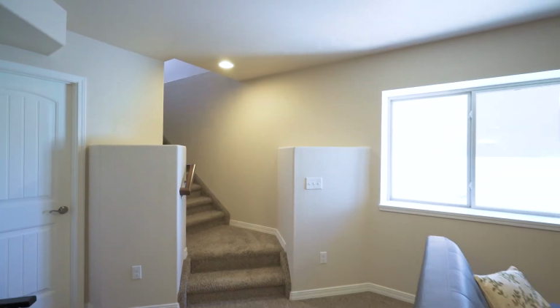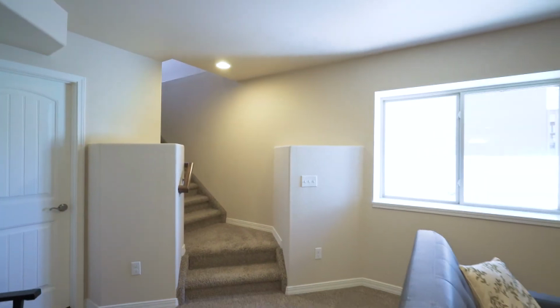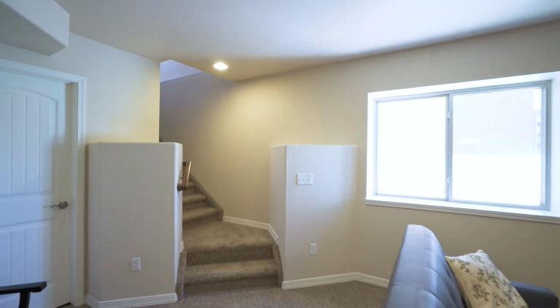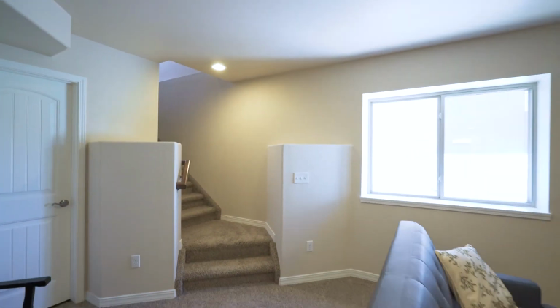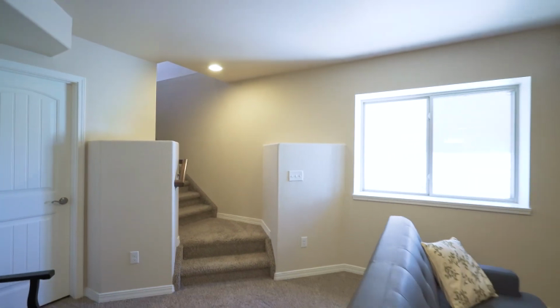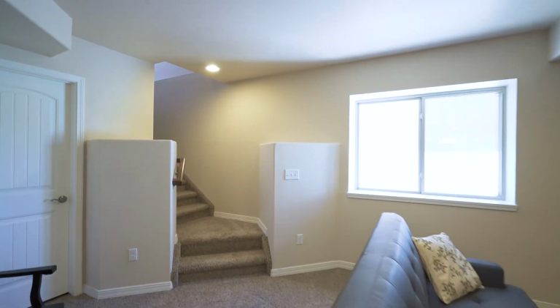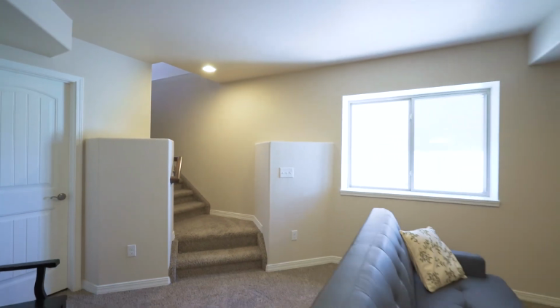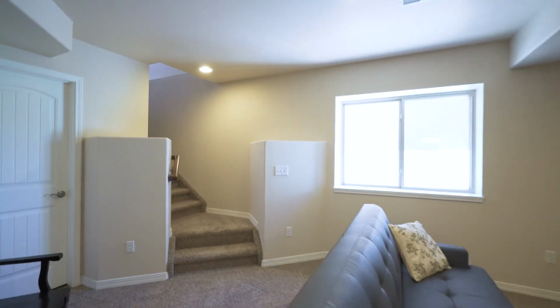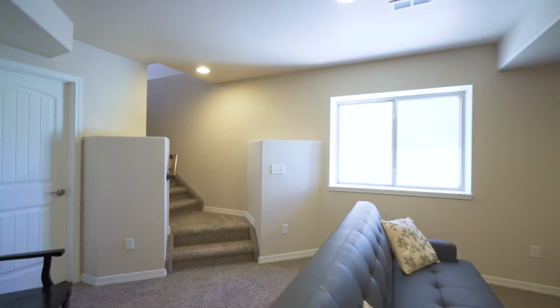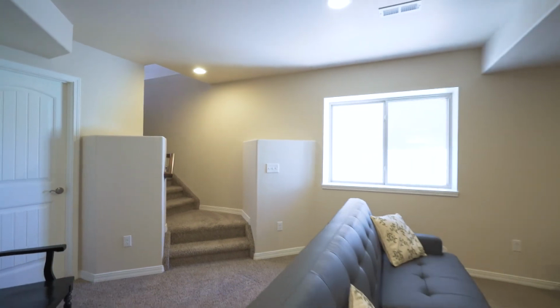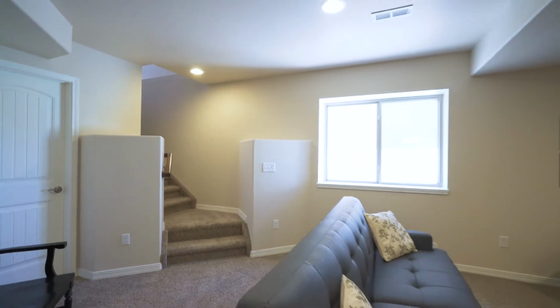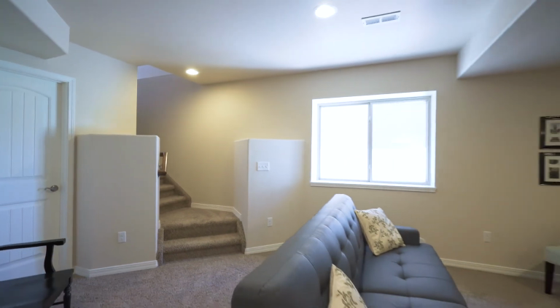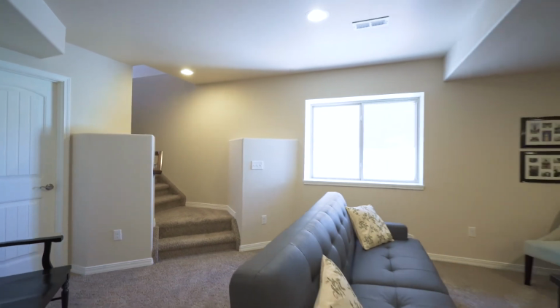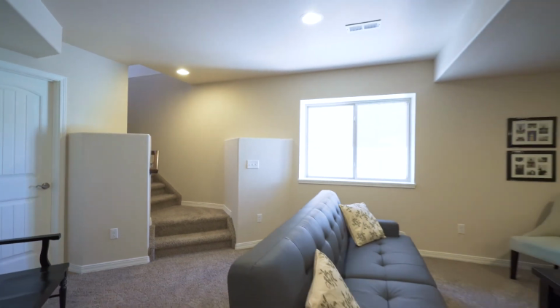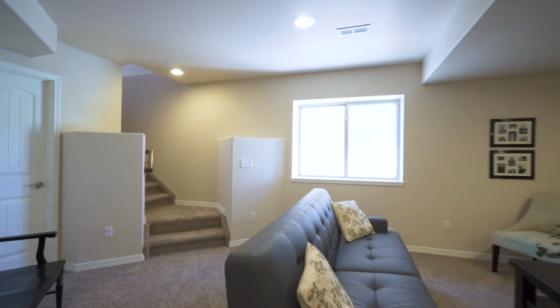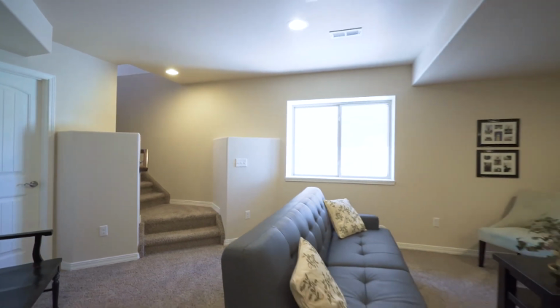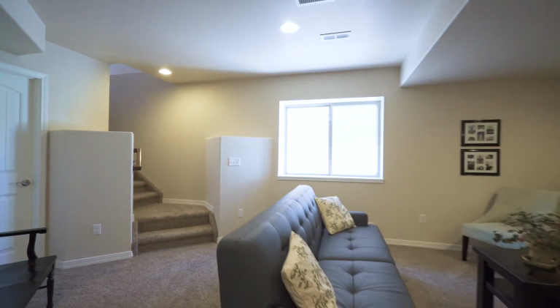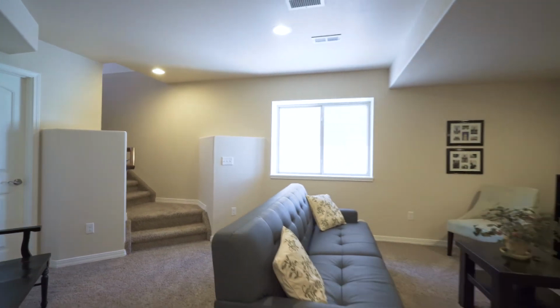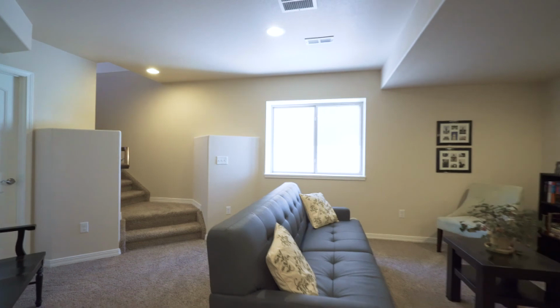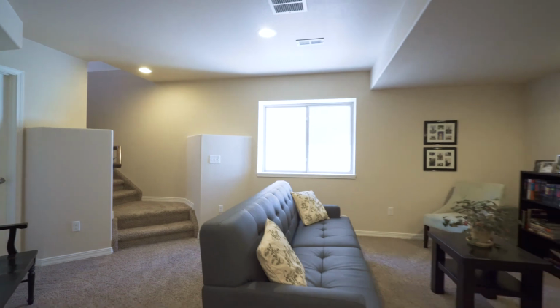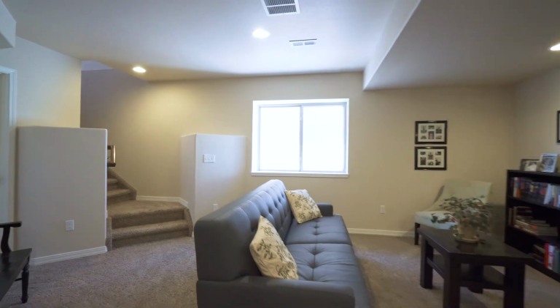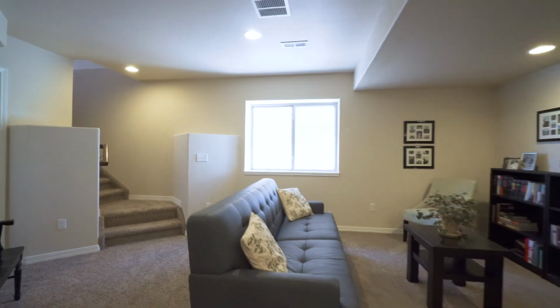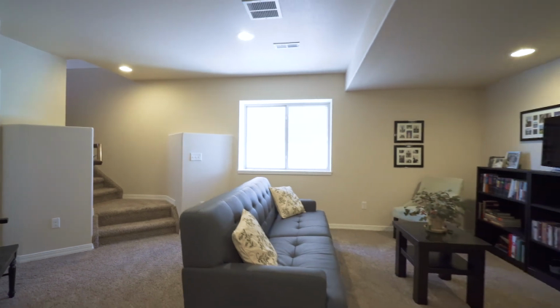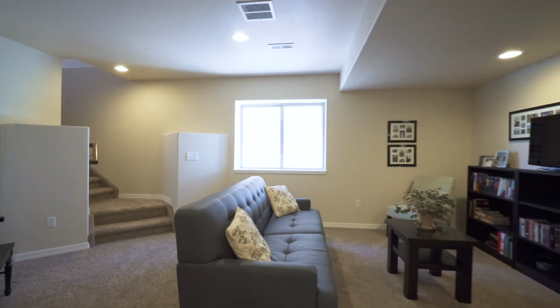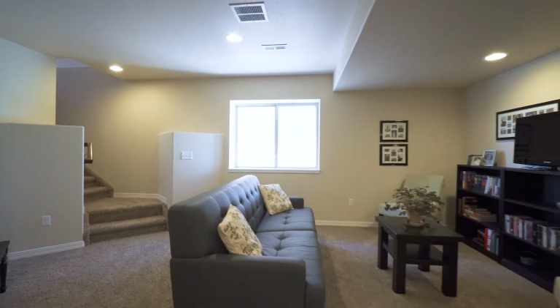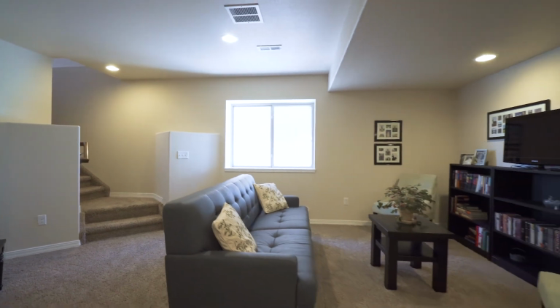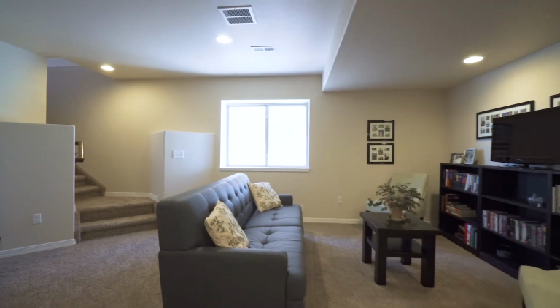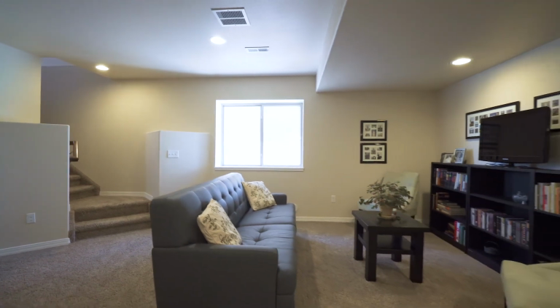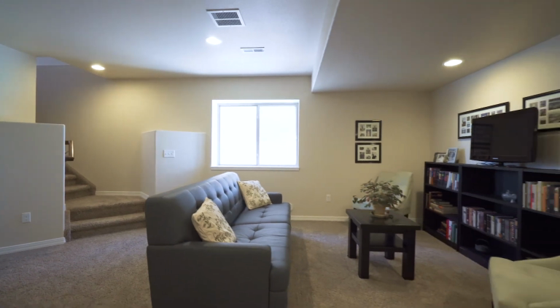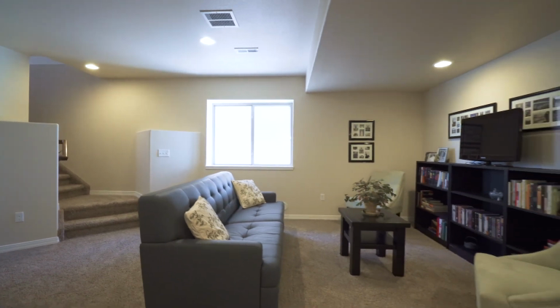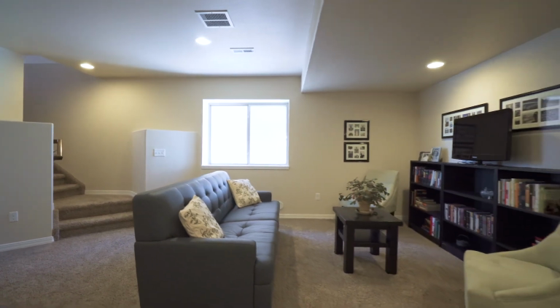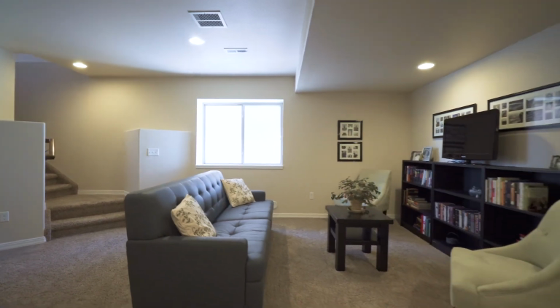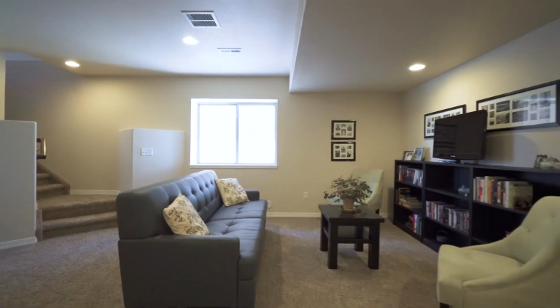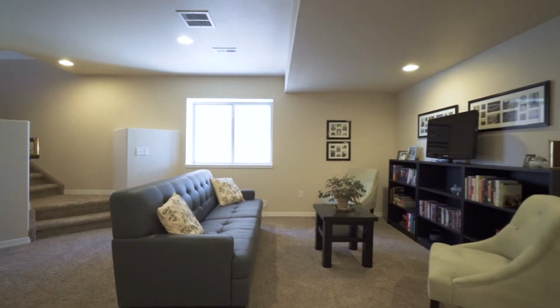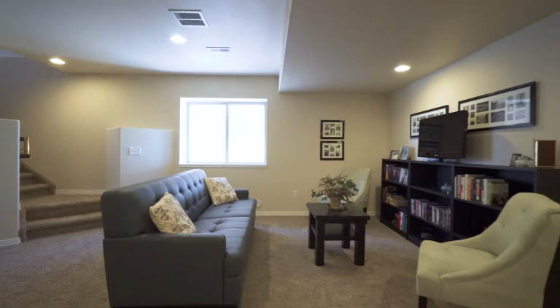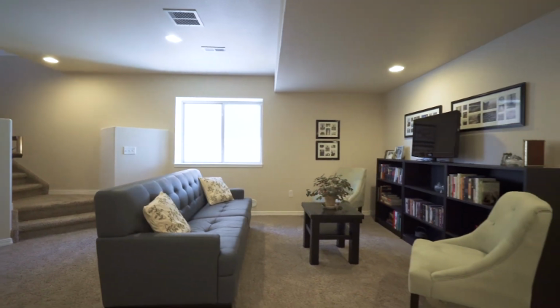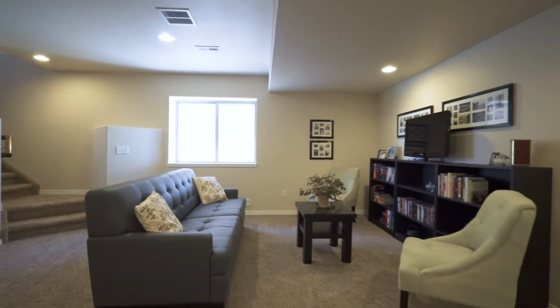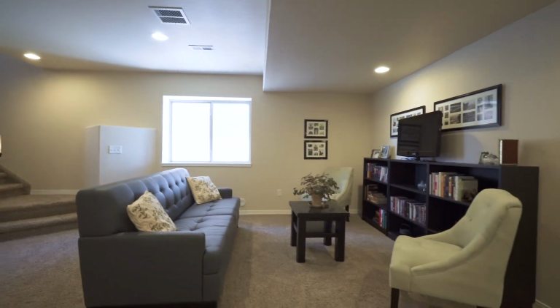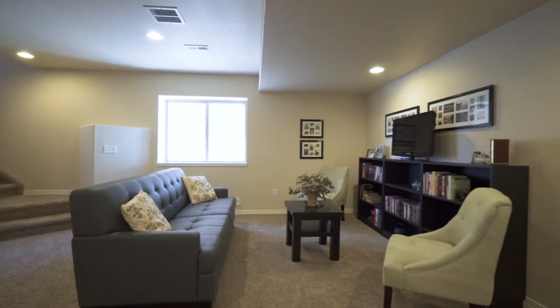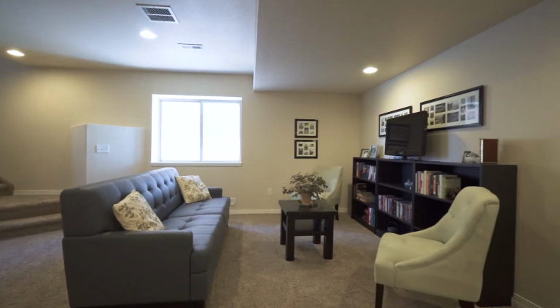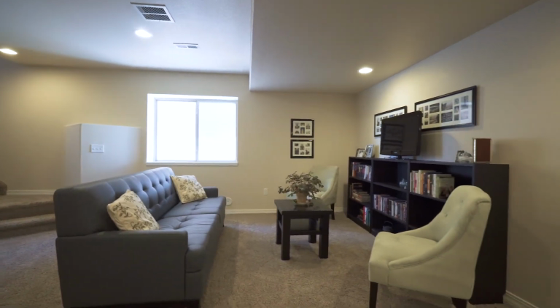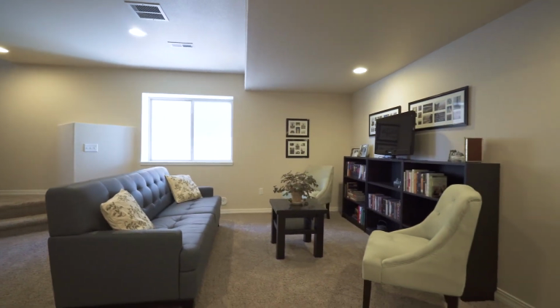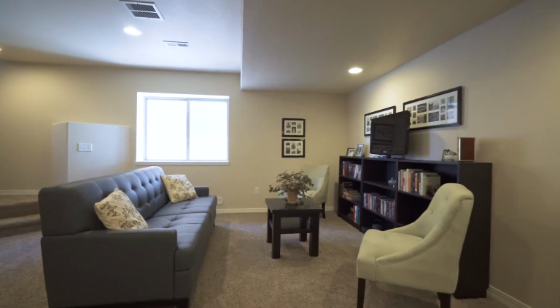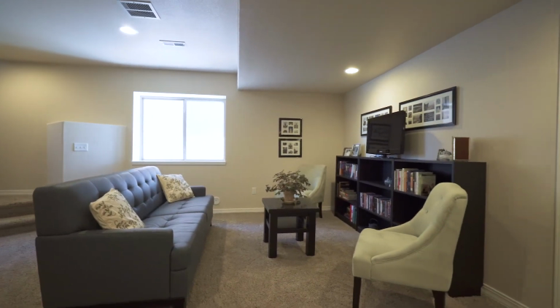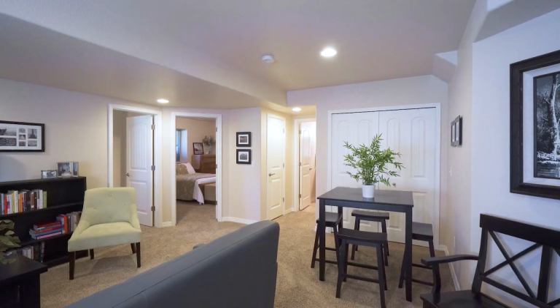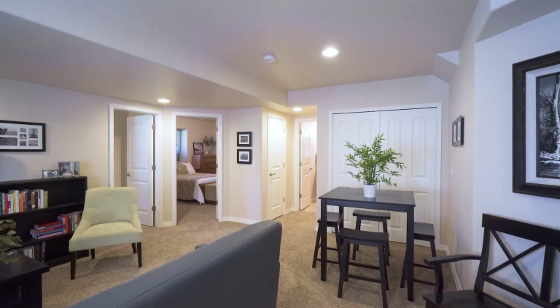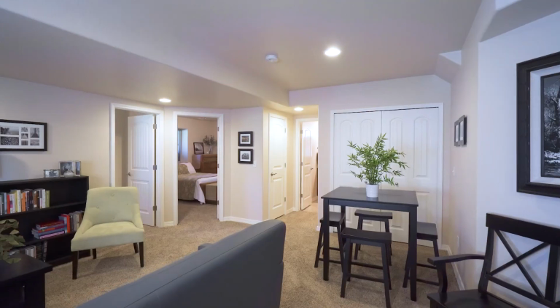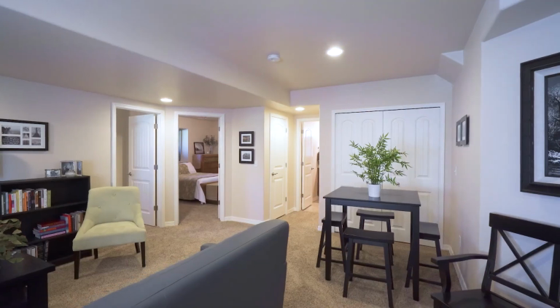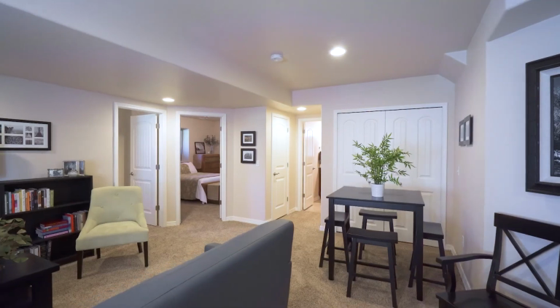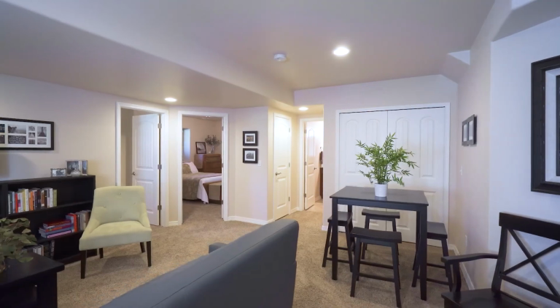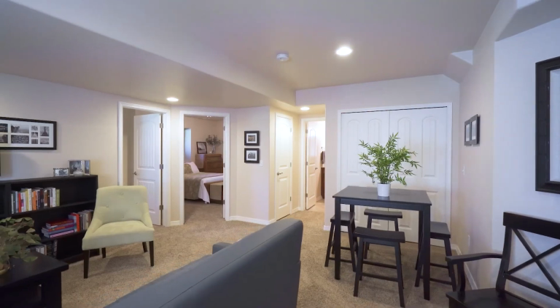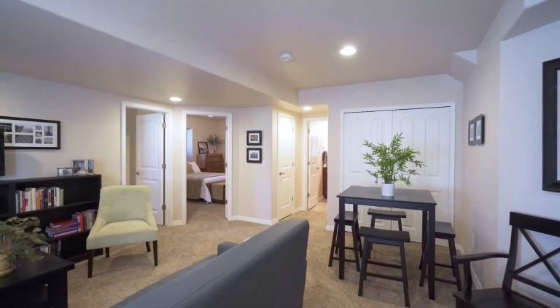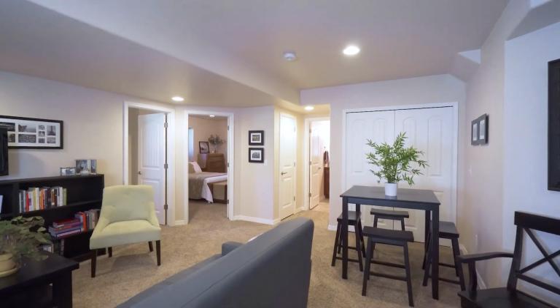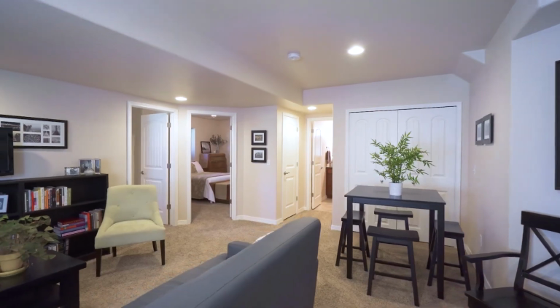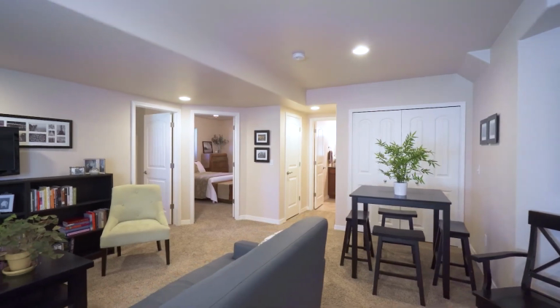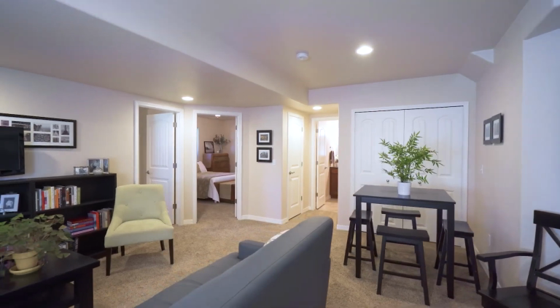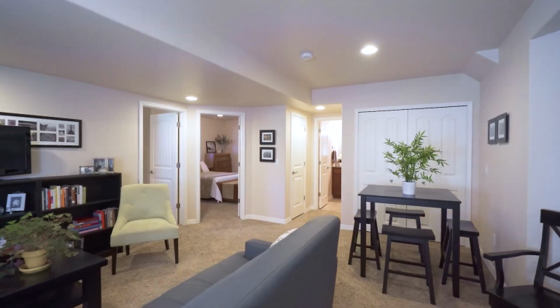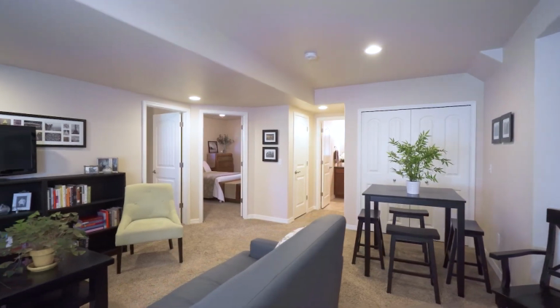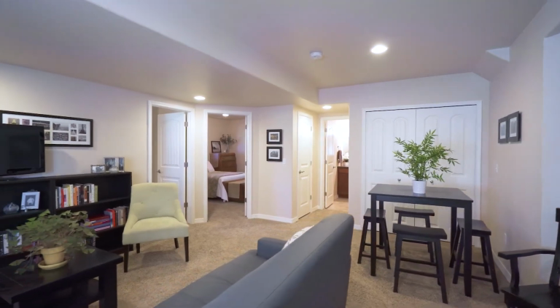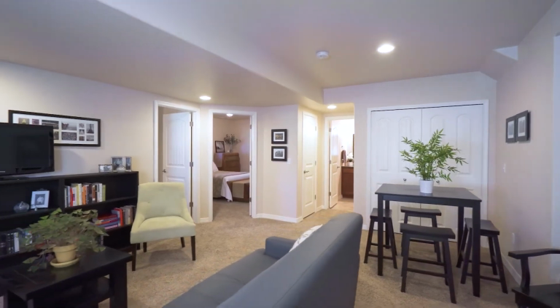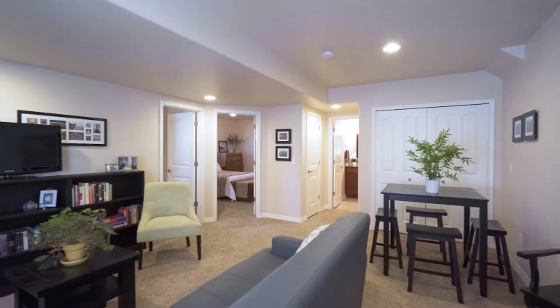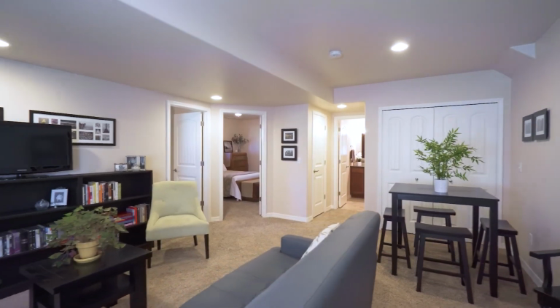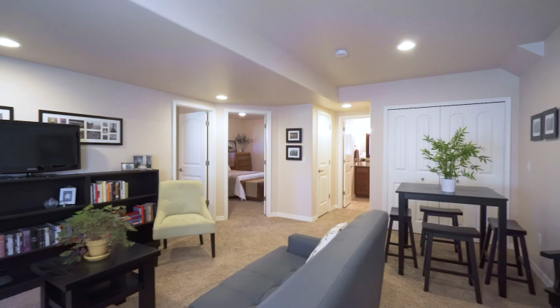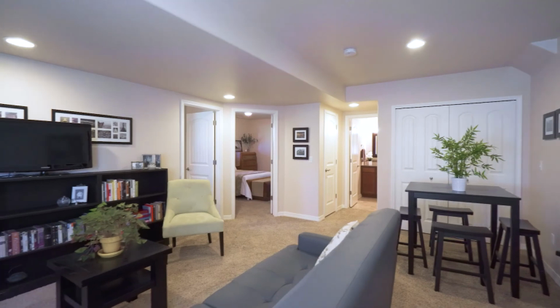The garden level basement is bright and sunny and features a good sized family room, two more bedrooms, and another full sized bathroom.